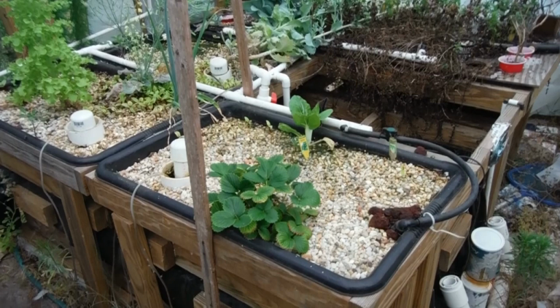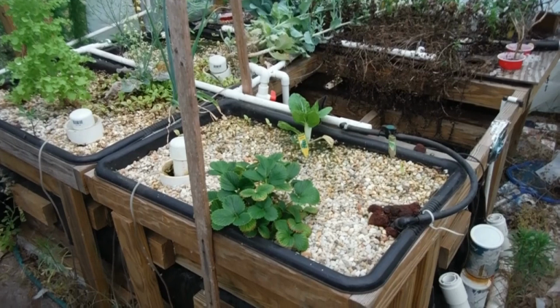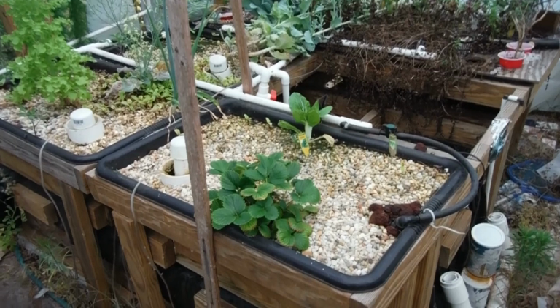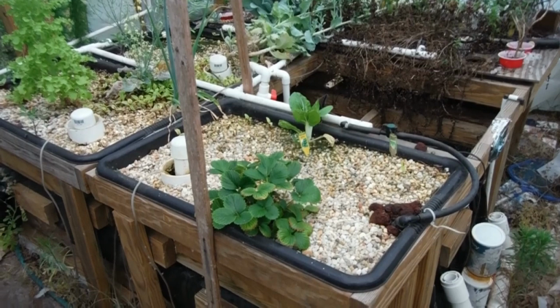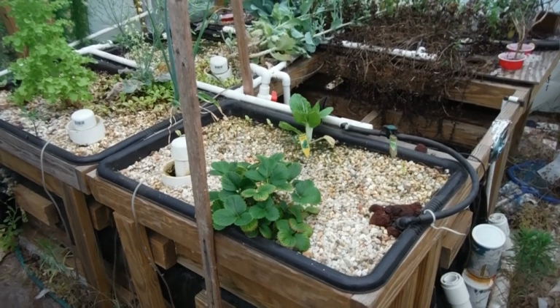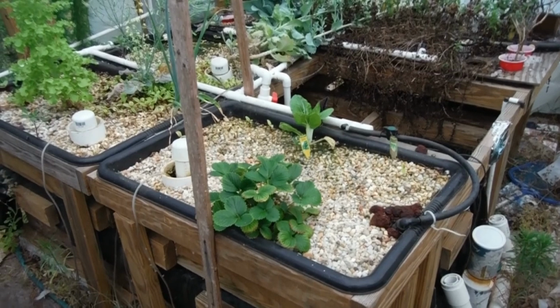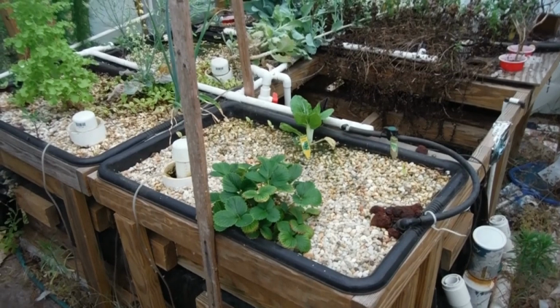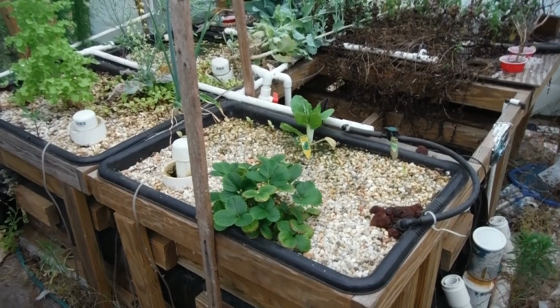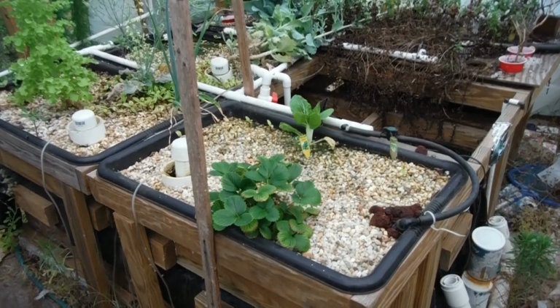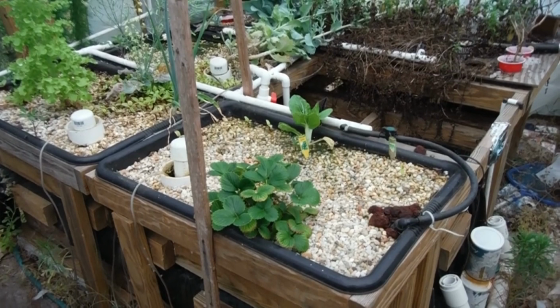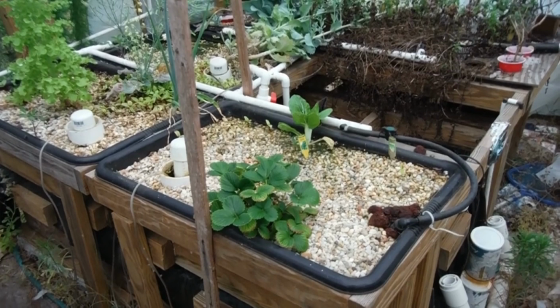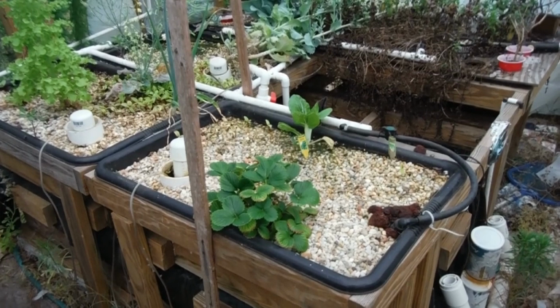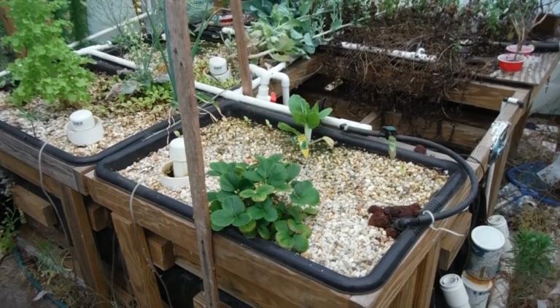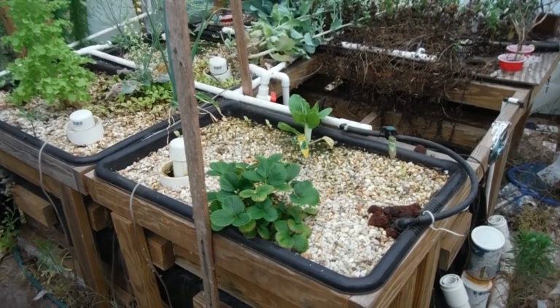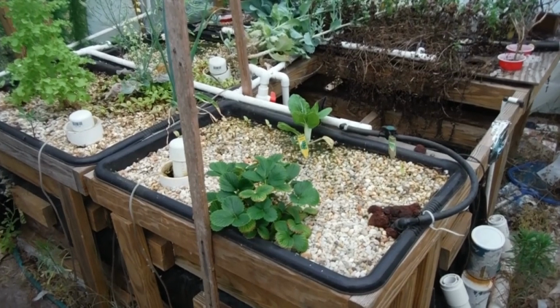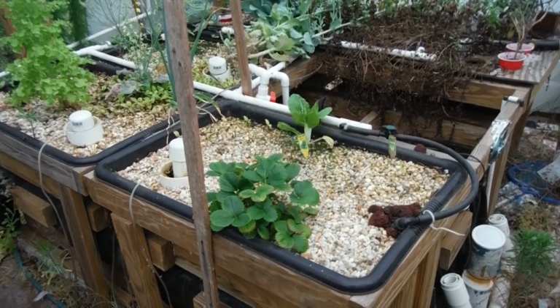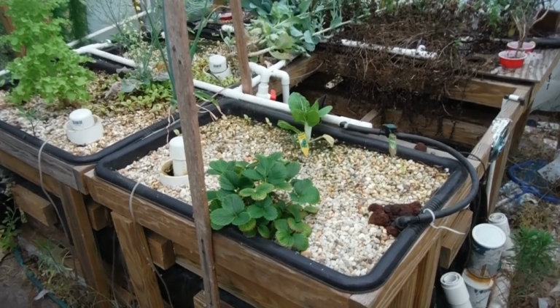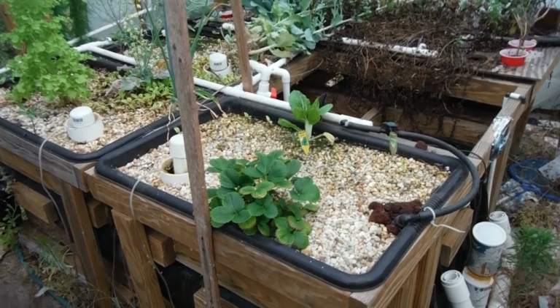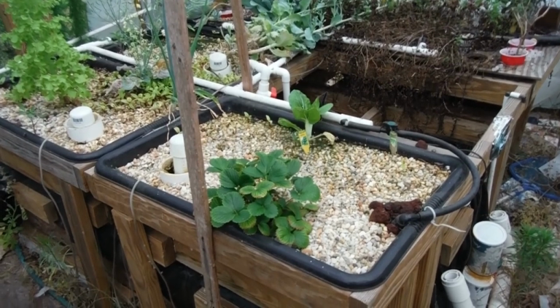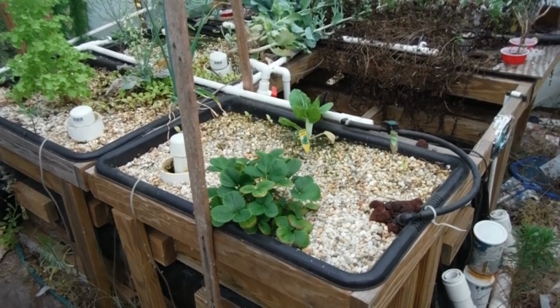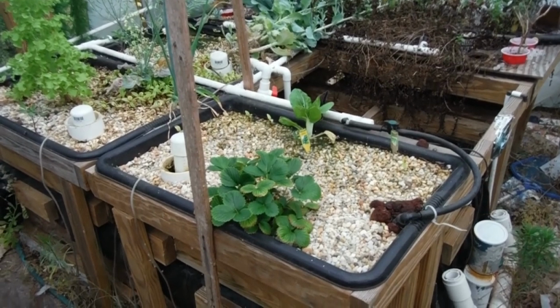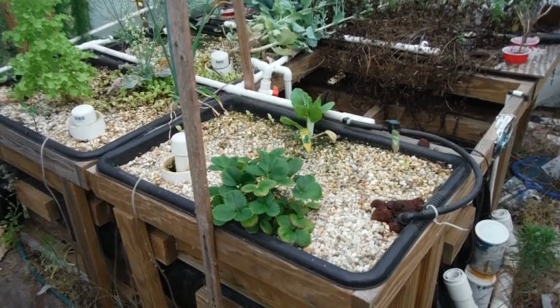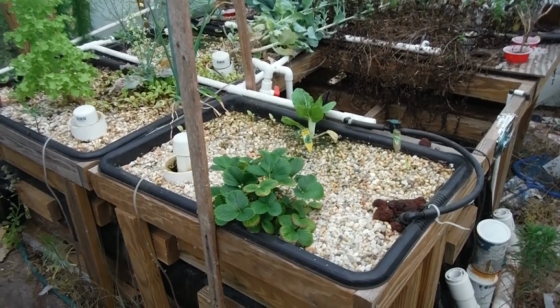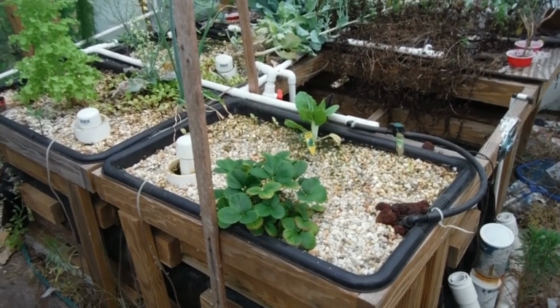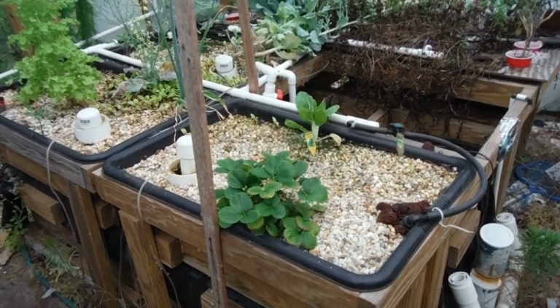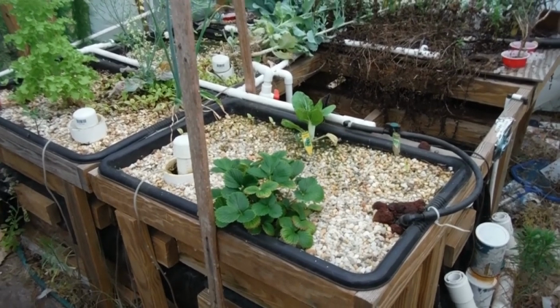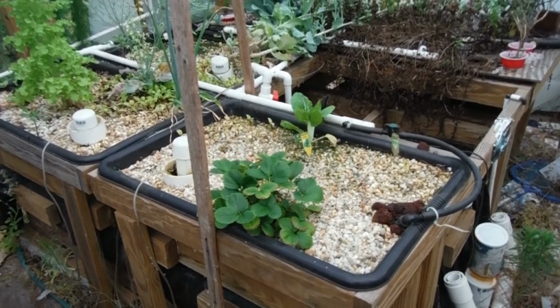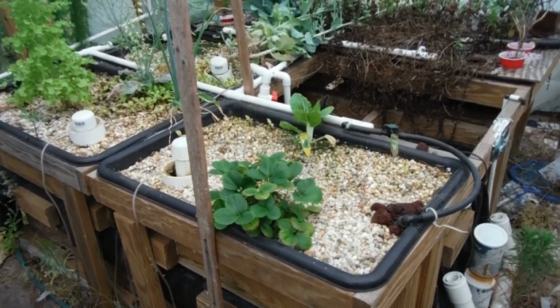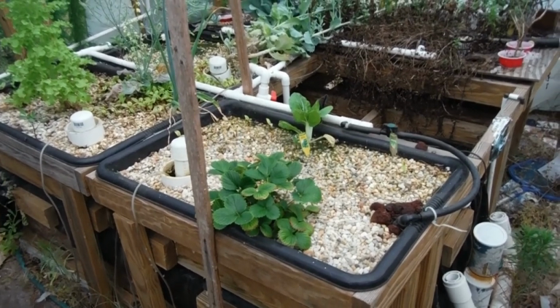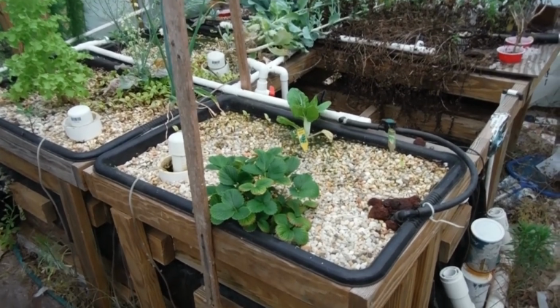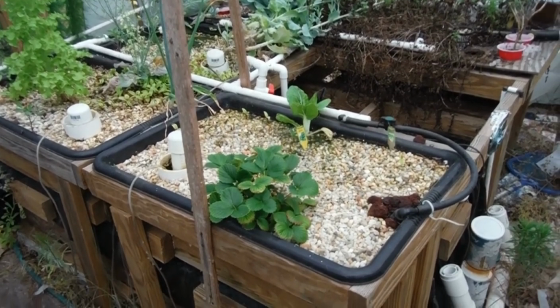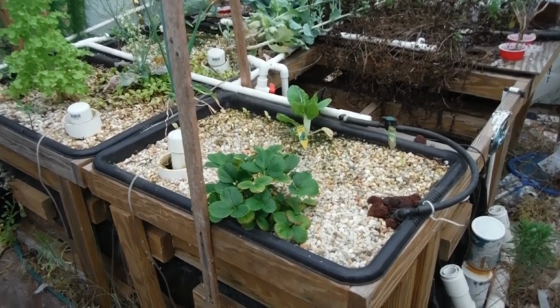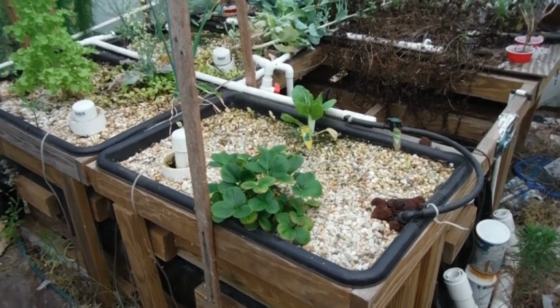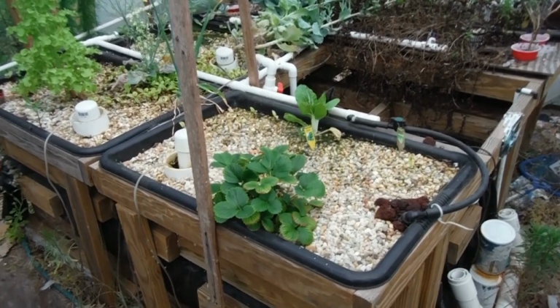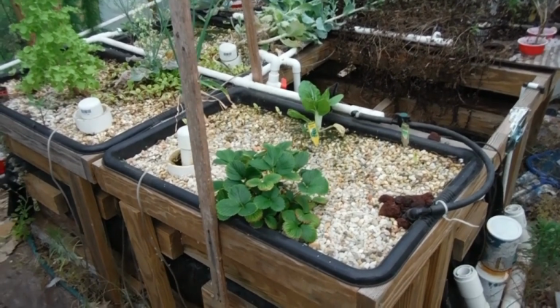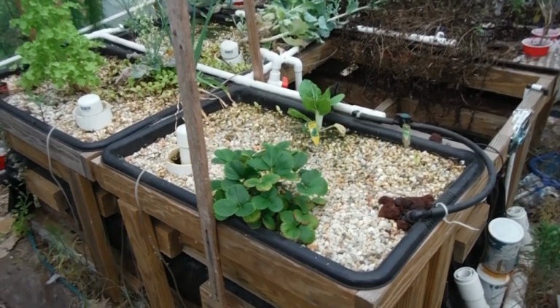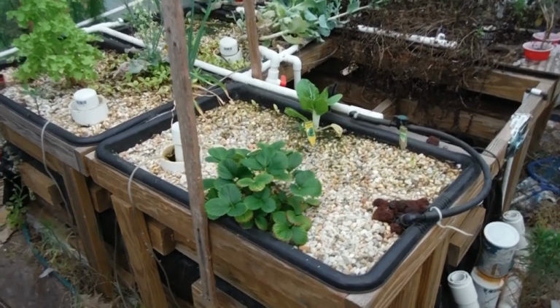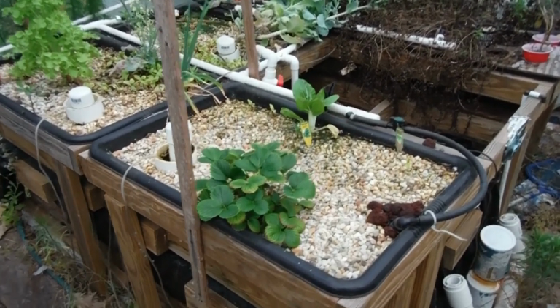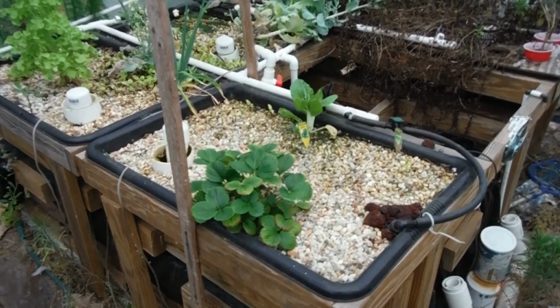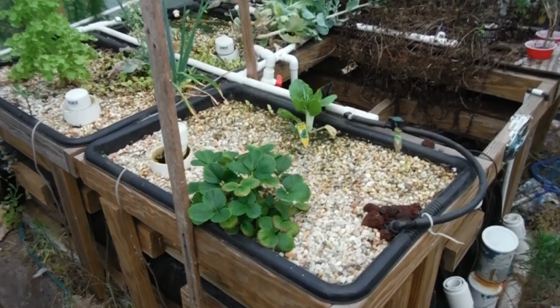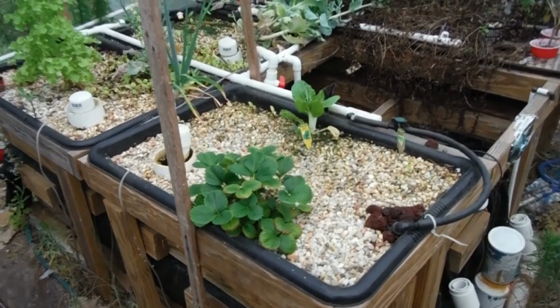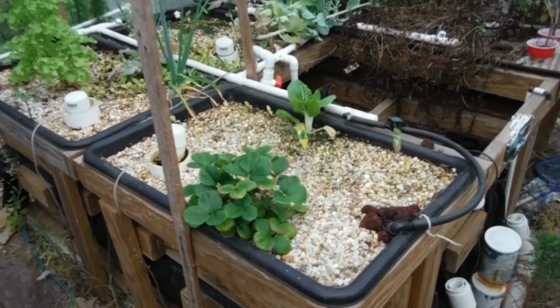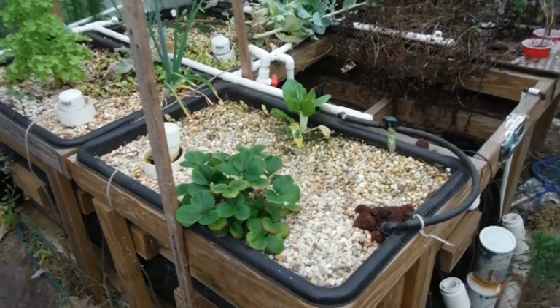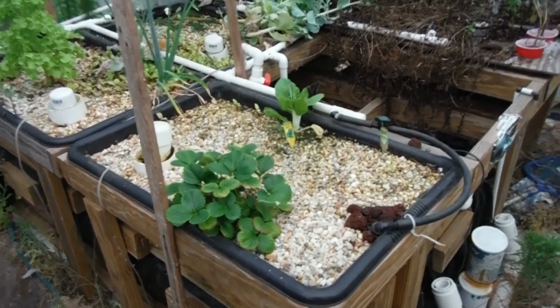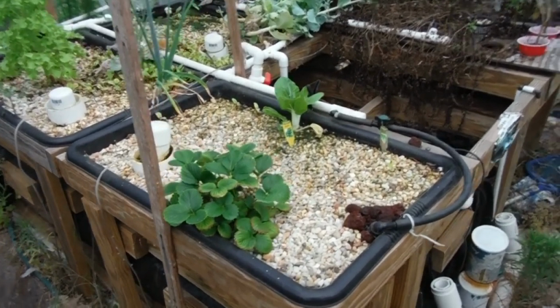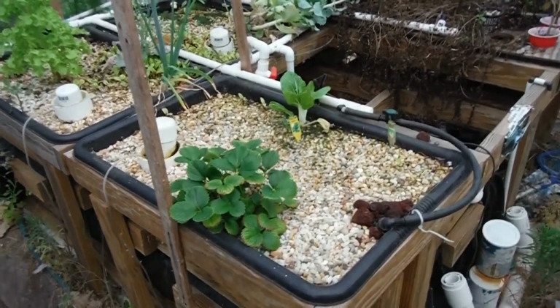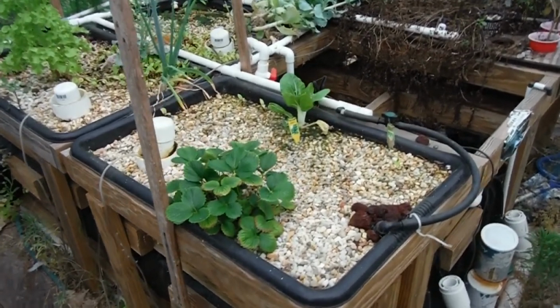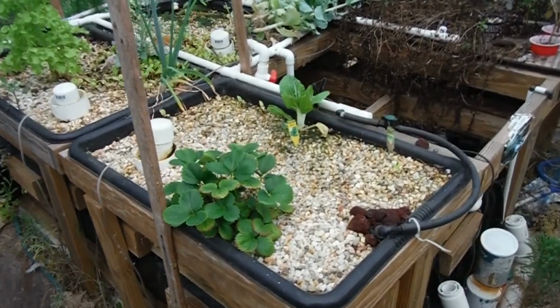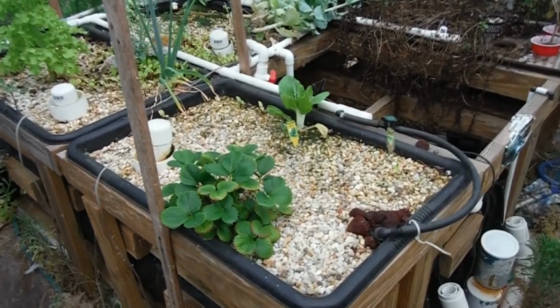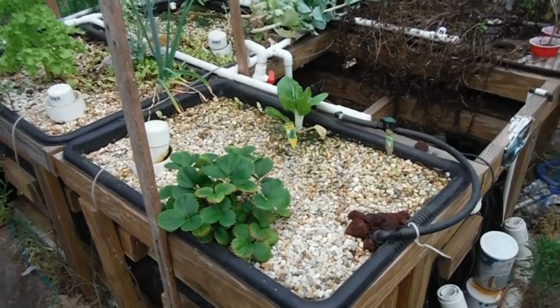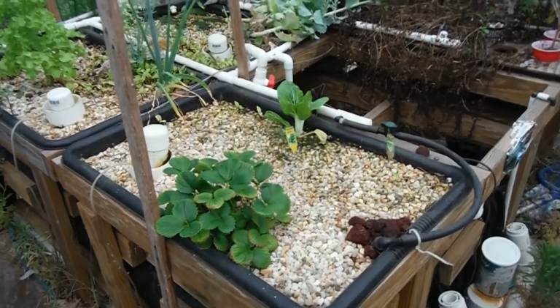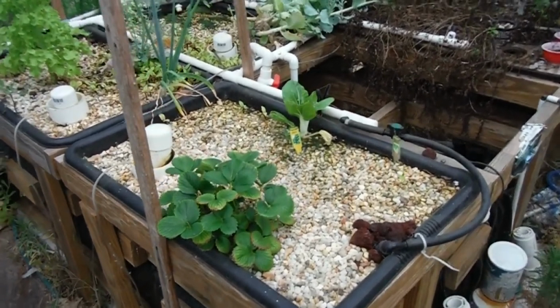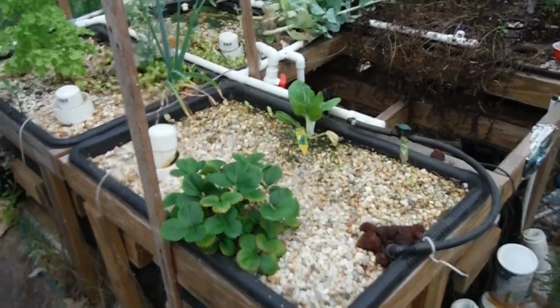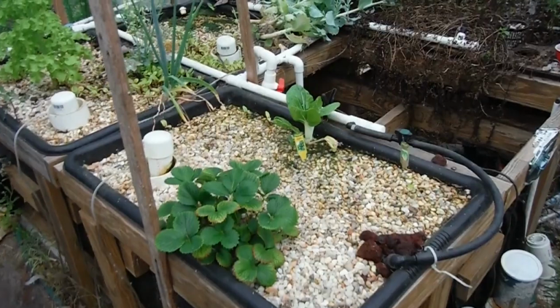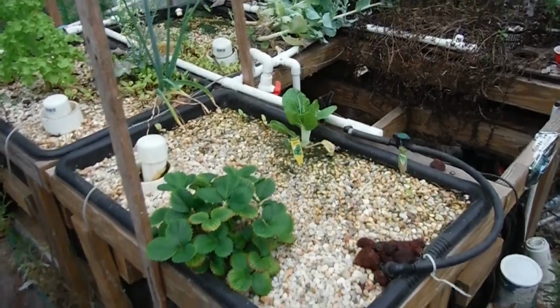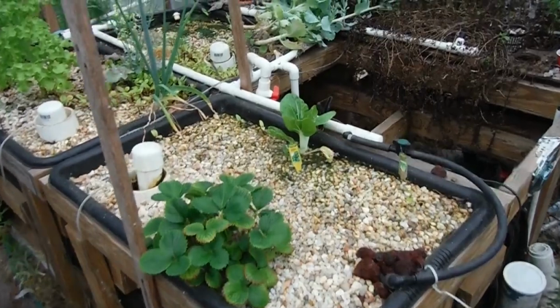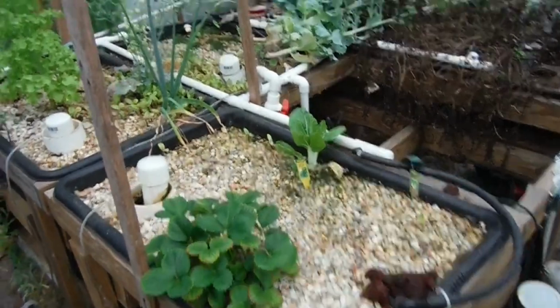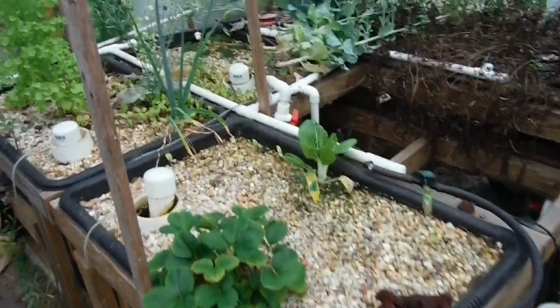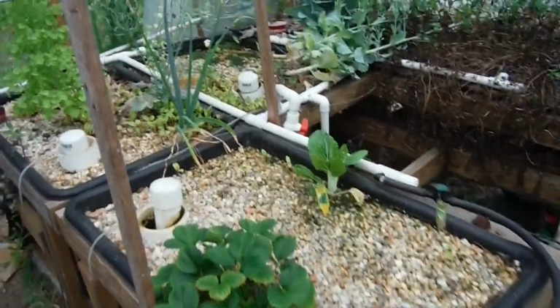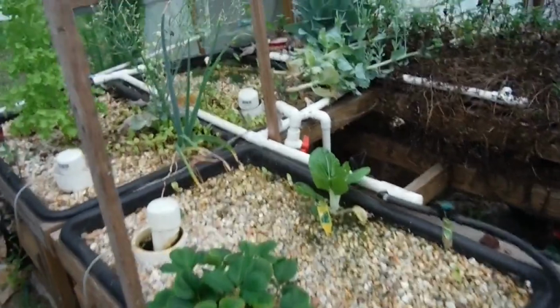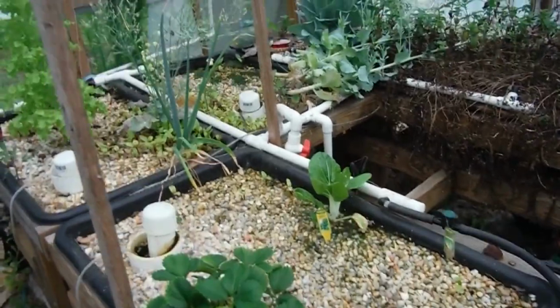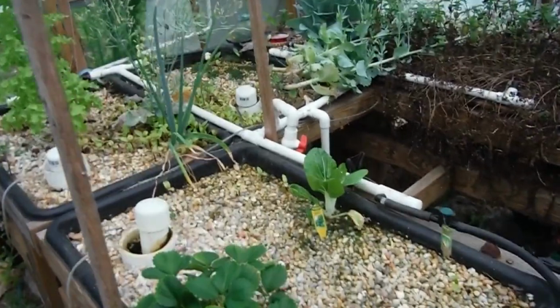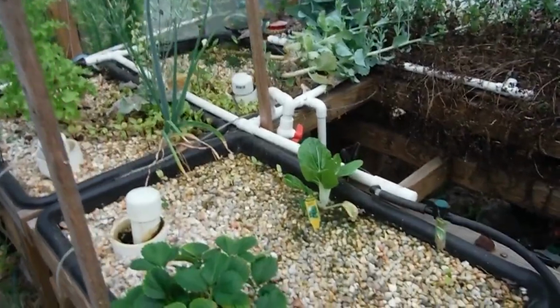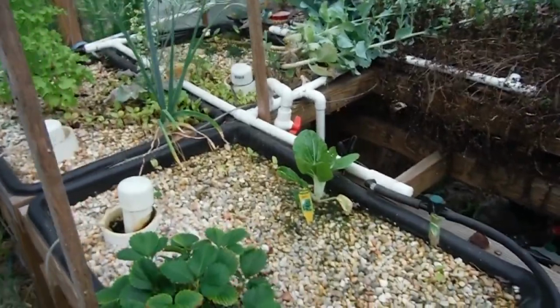What's going on YouTube? Back here in the greenhouse again, looking at the Lava Rock Aquaponic Garden this time.